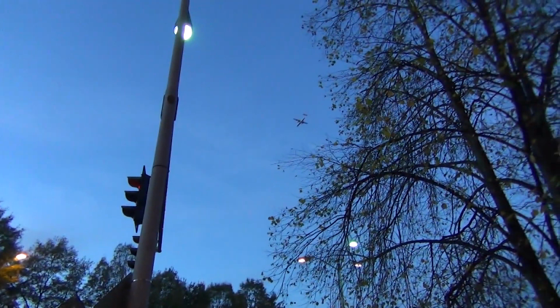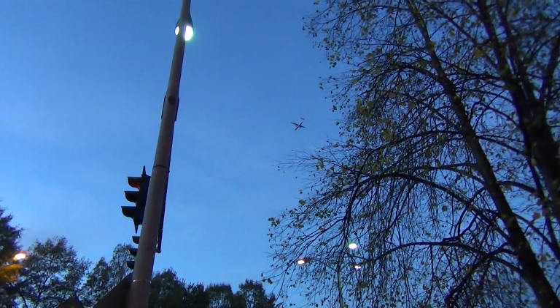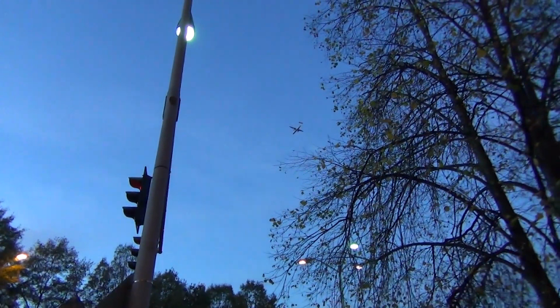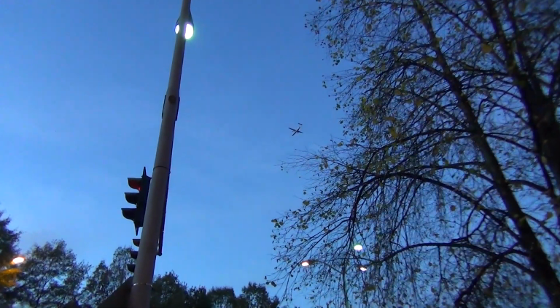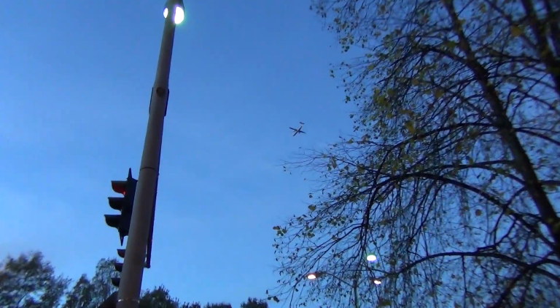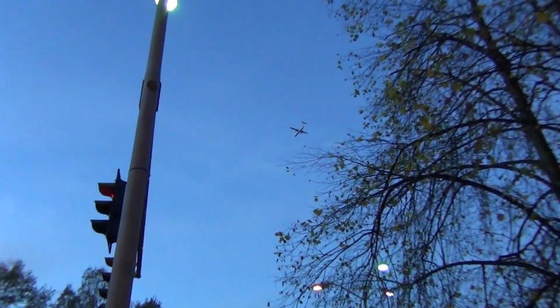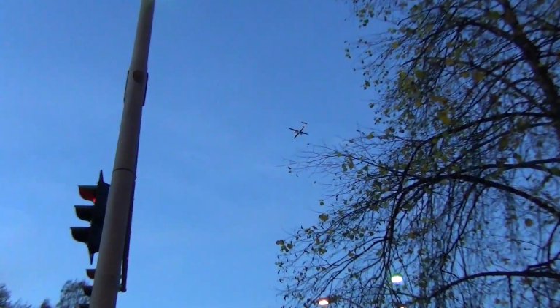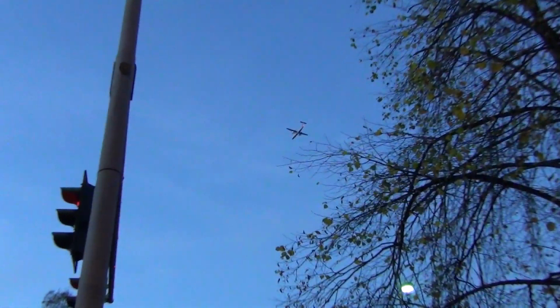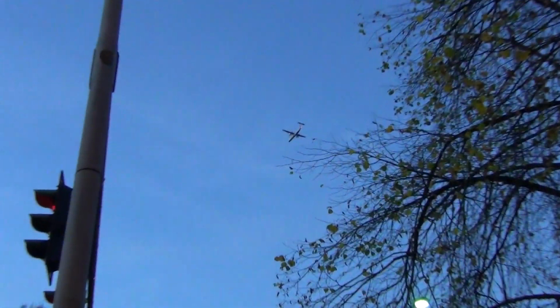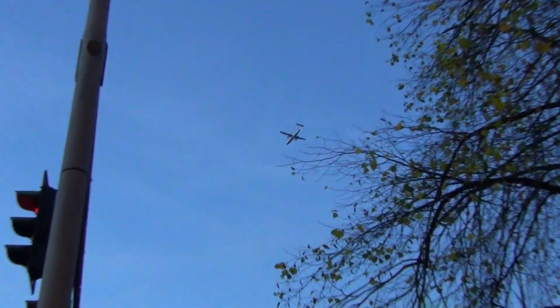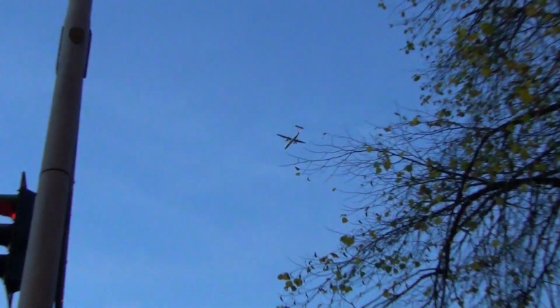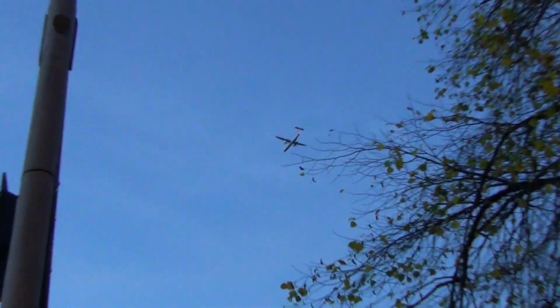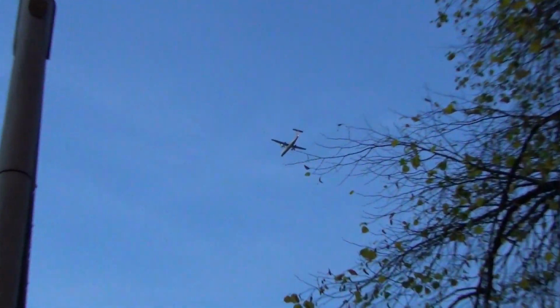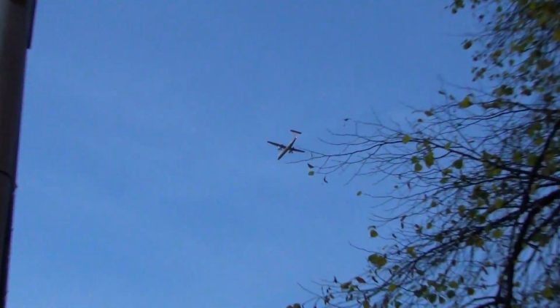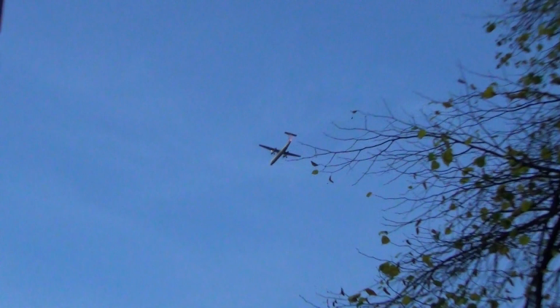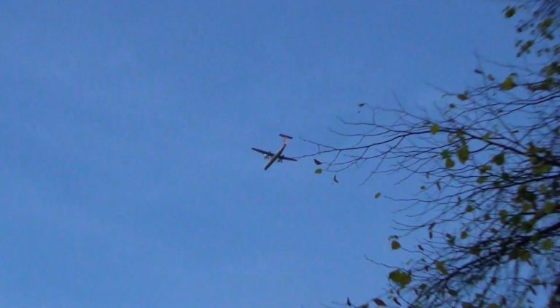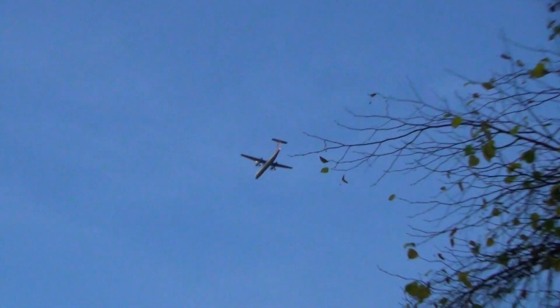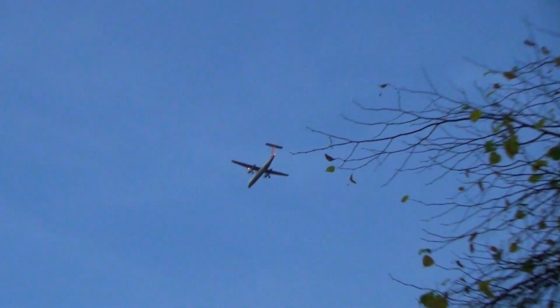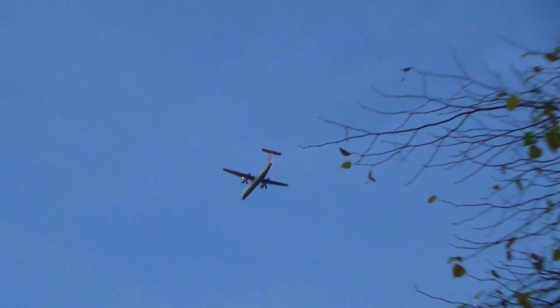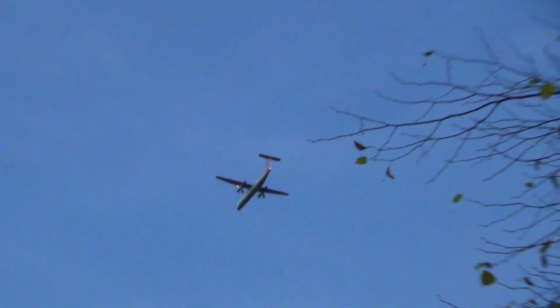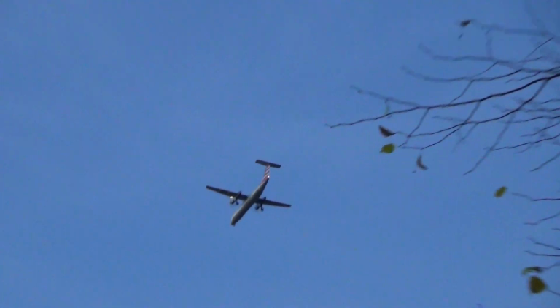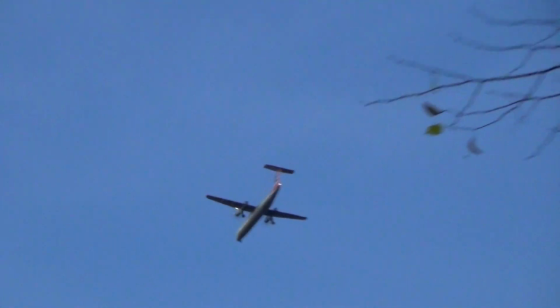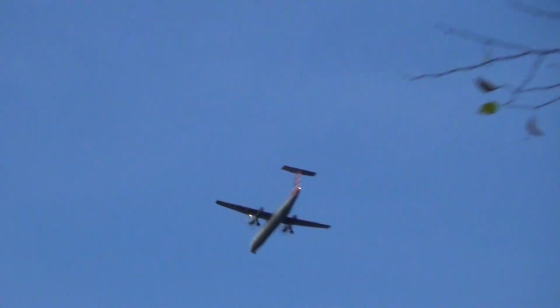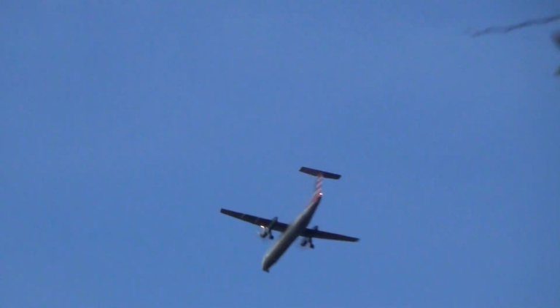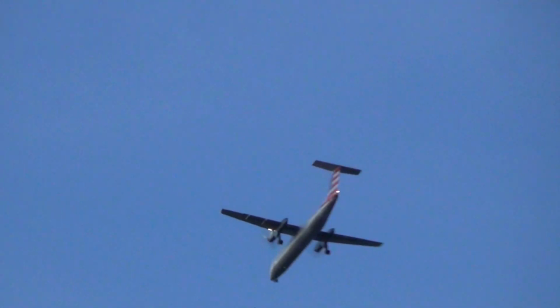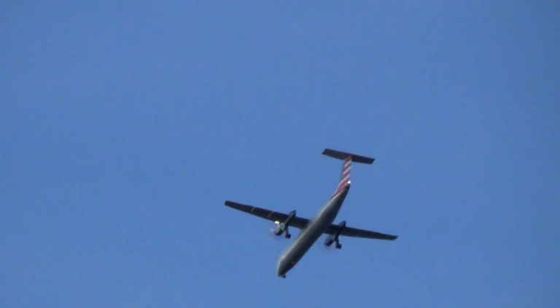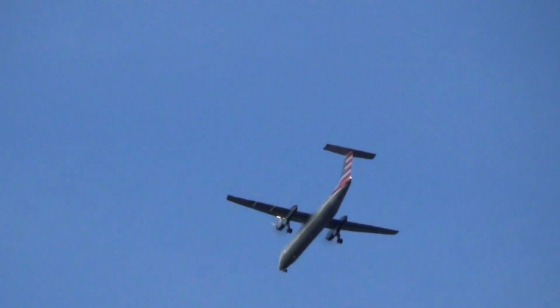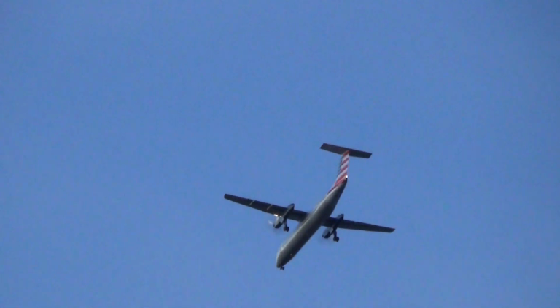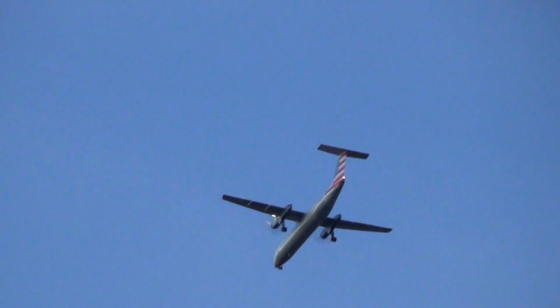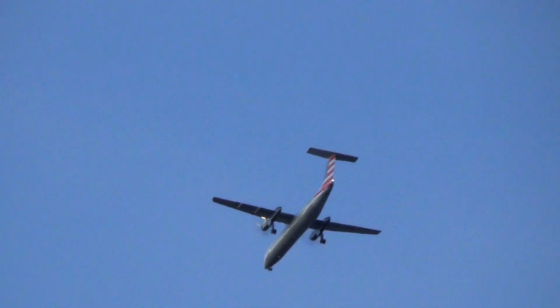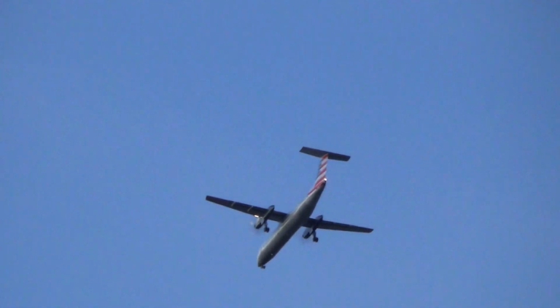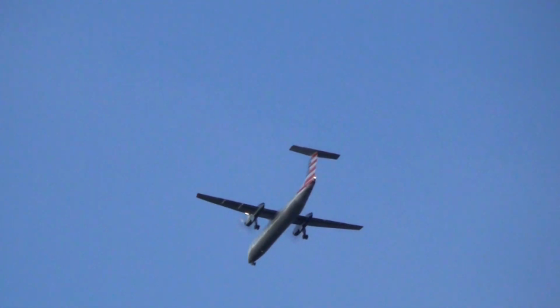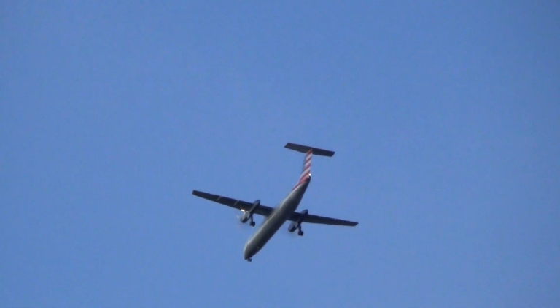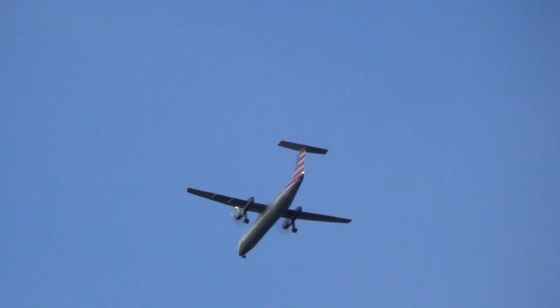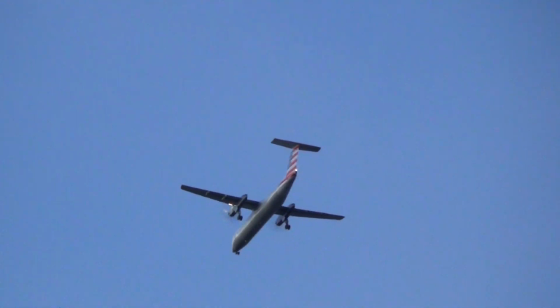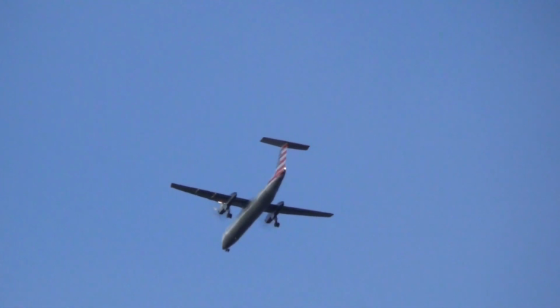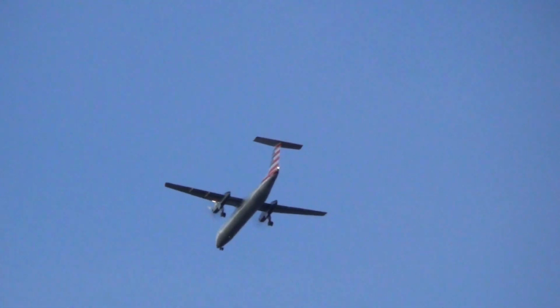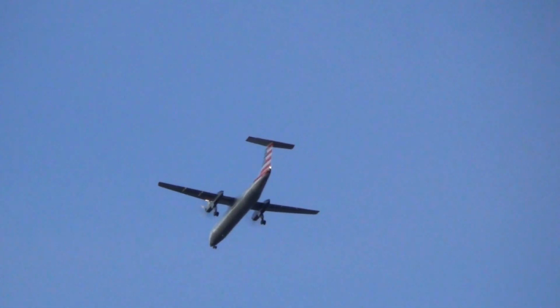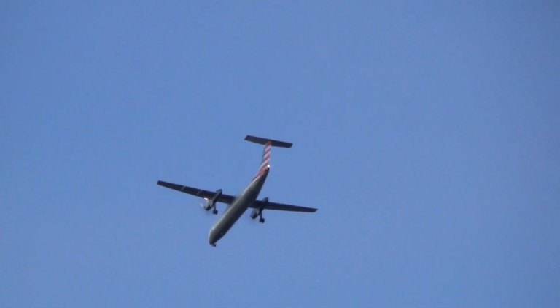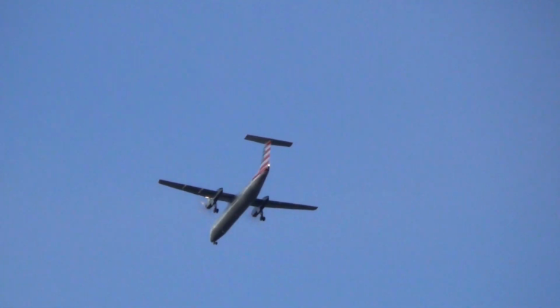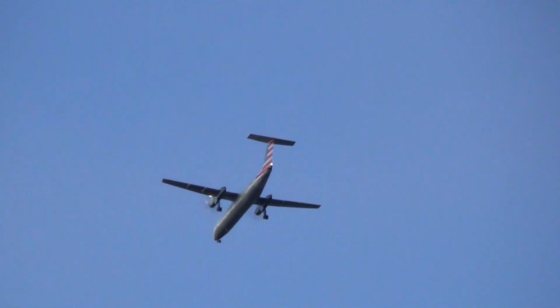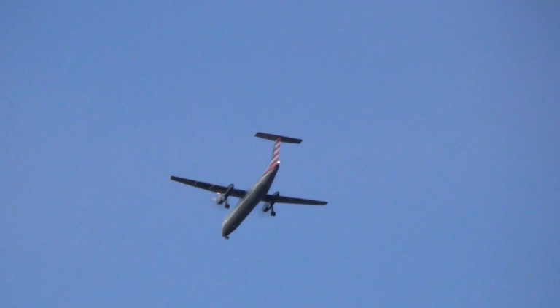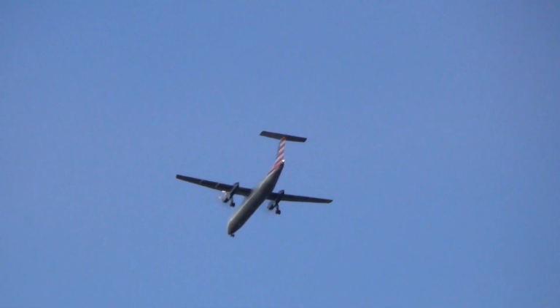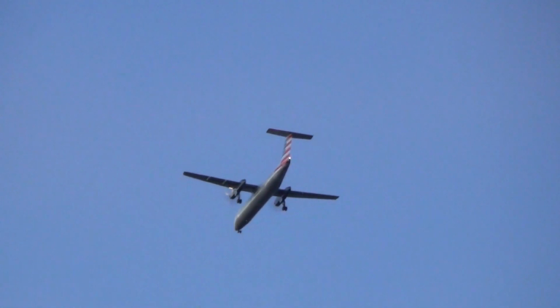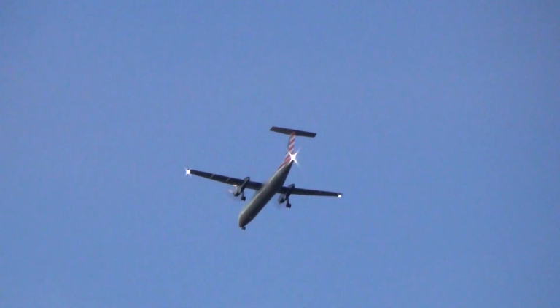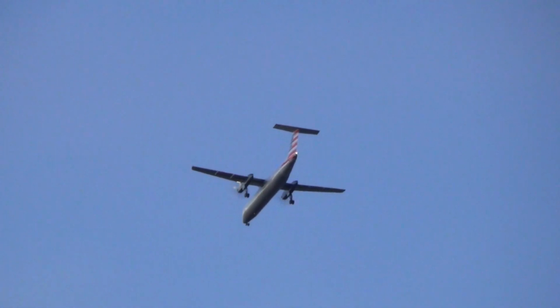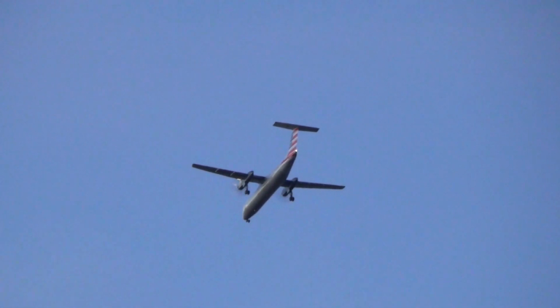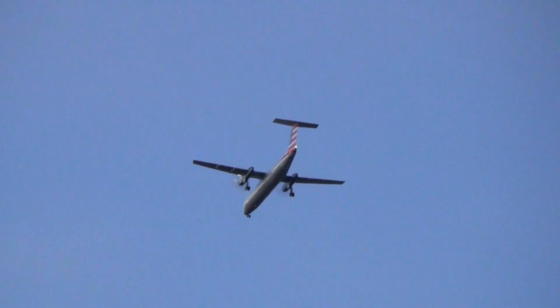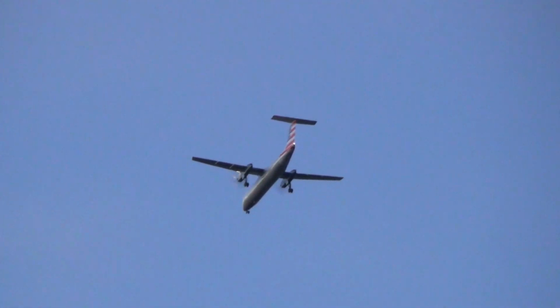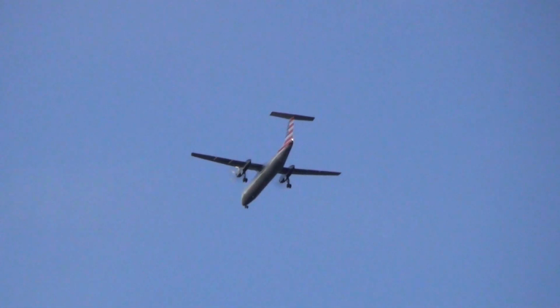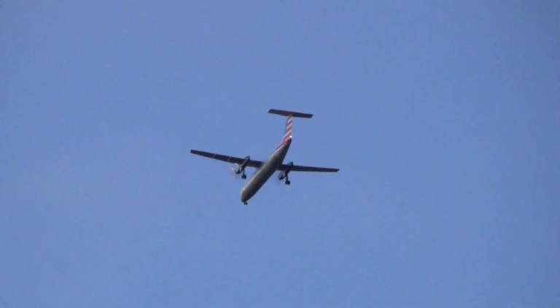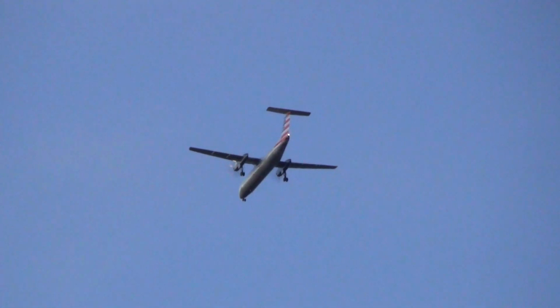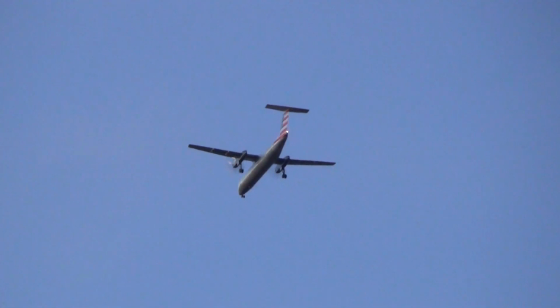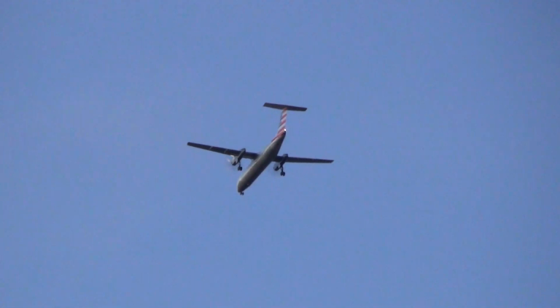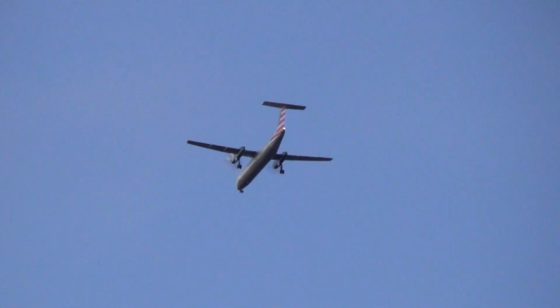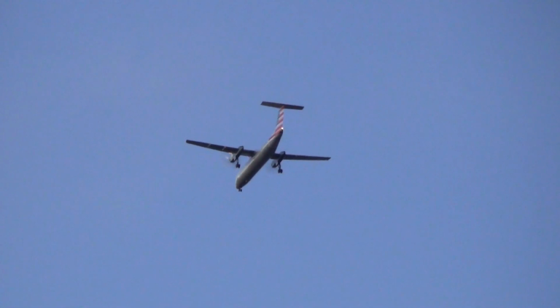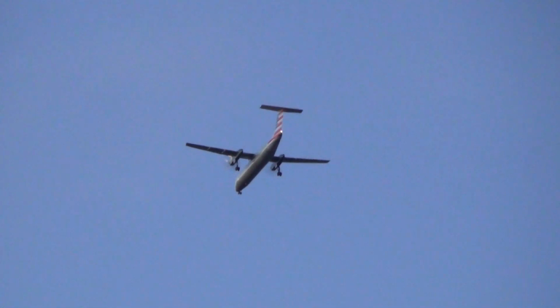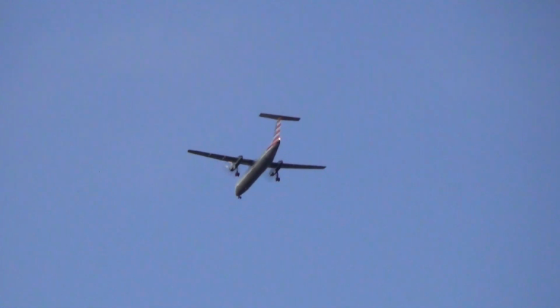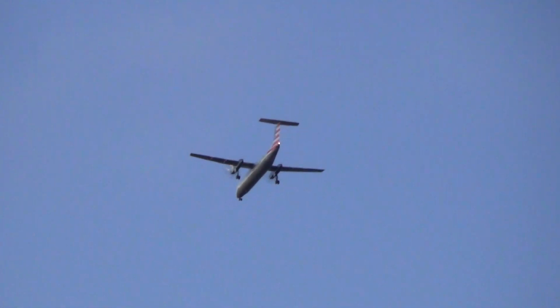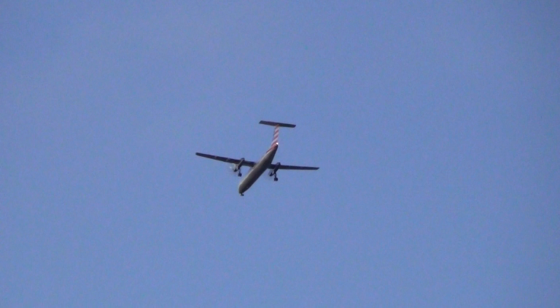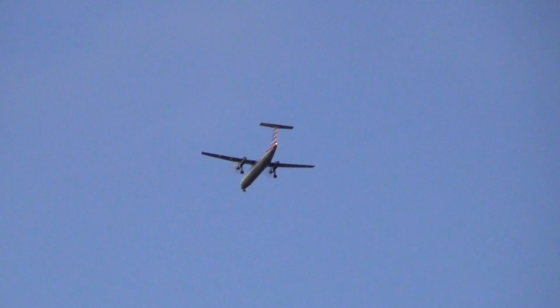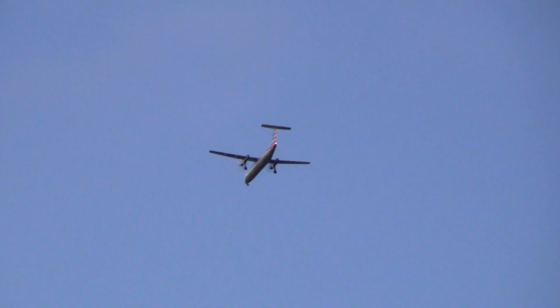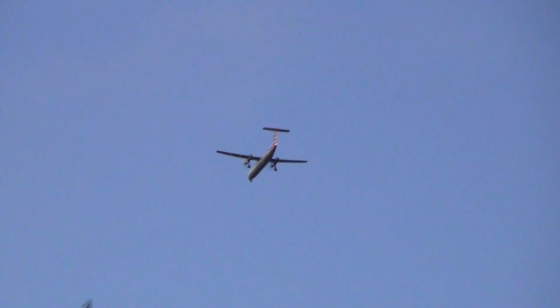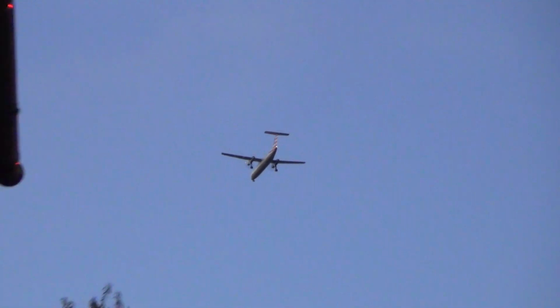We'll do a zoom lens. There's an airplane. That steady shot is amazing.